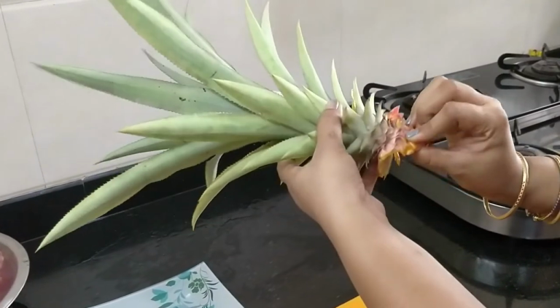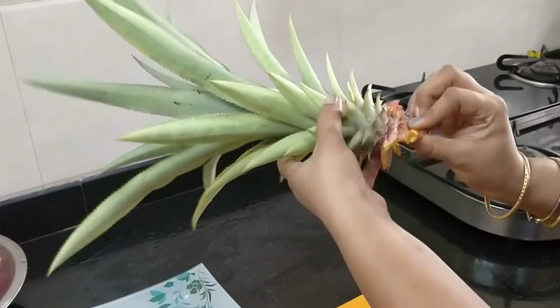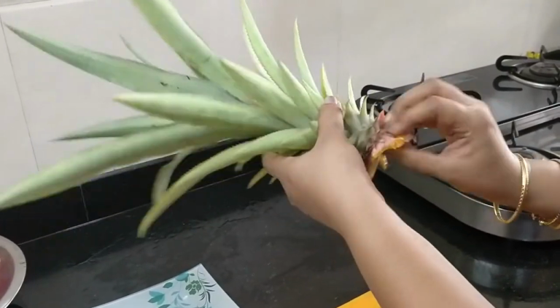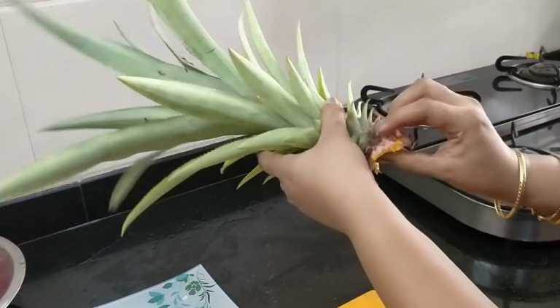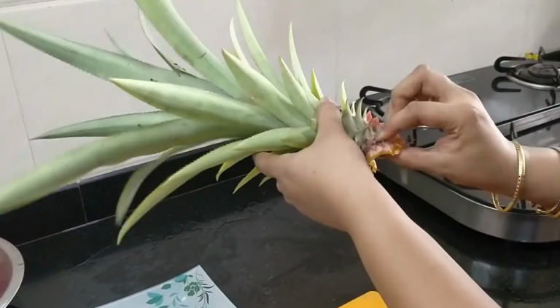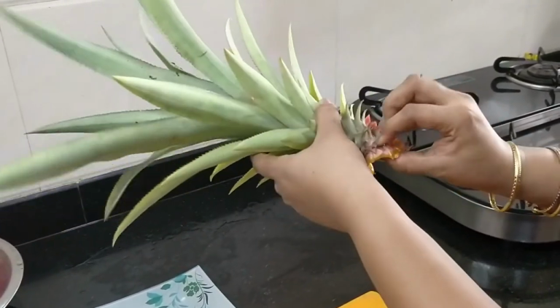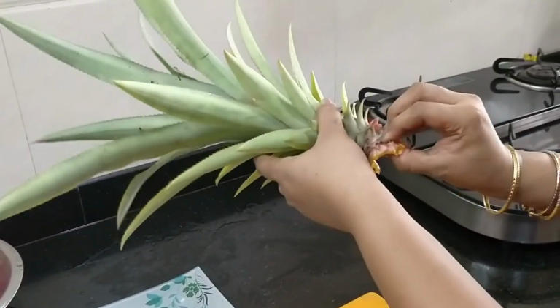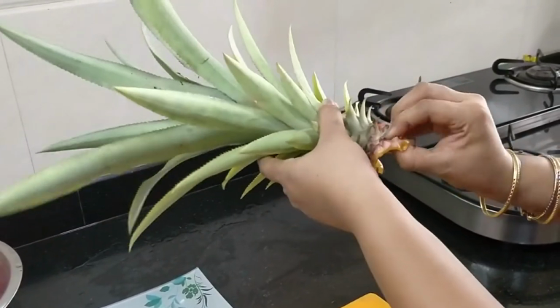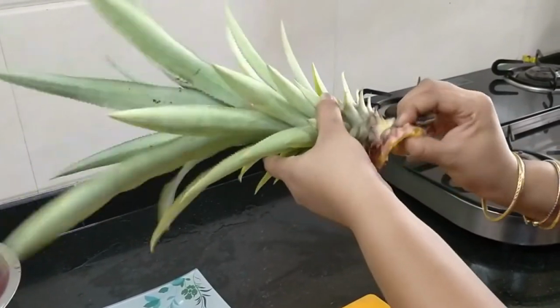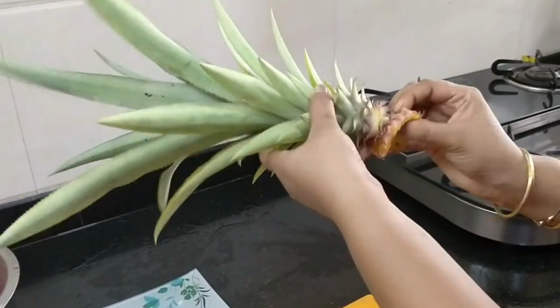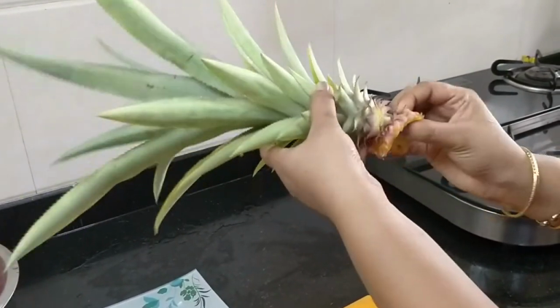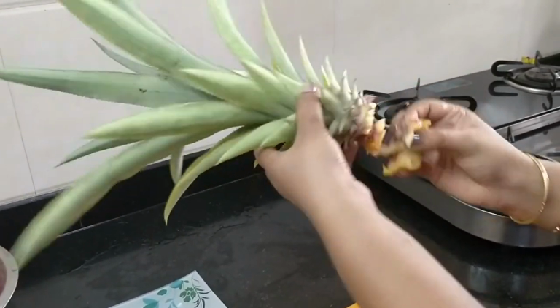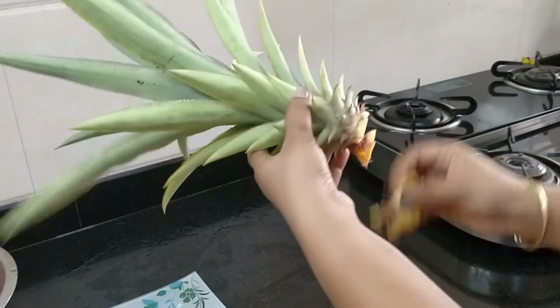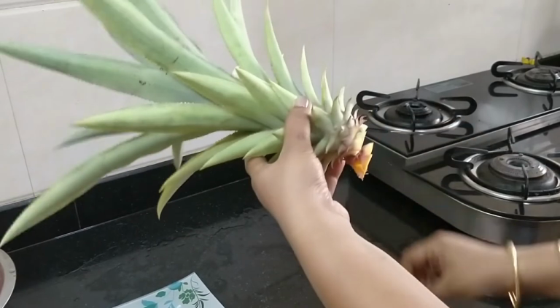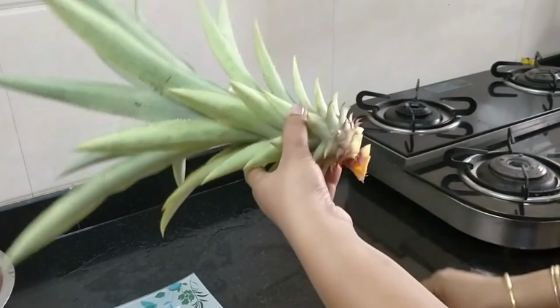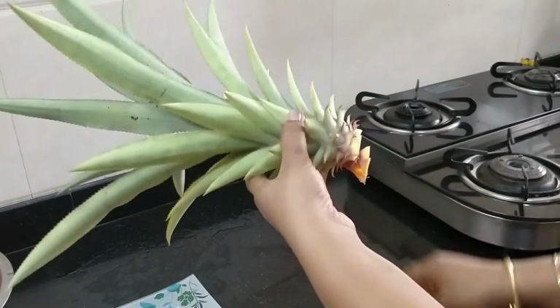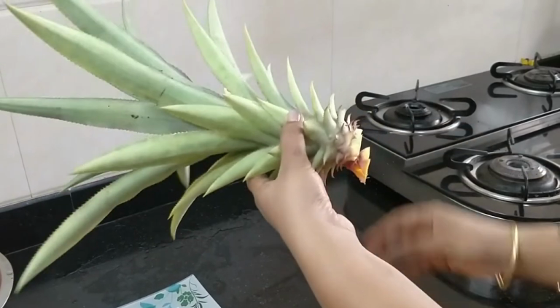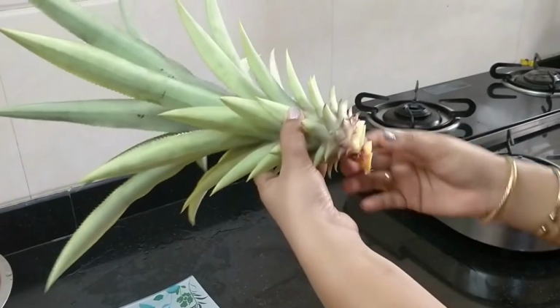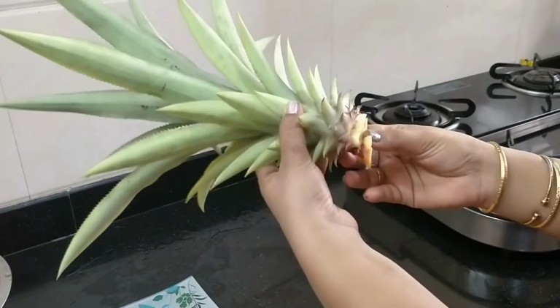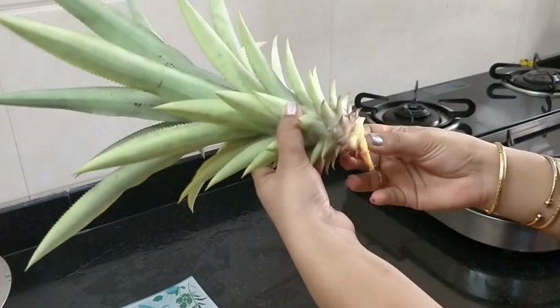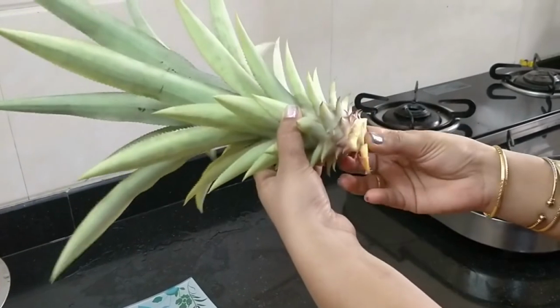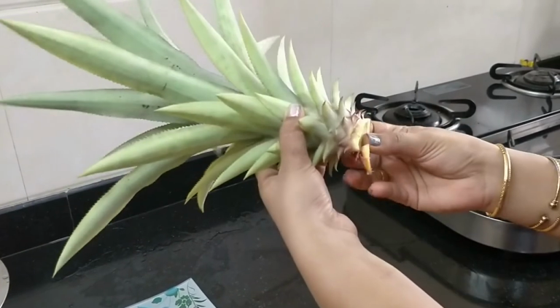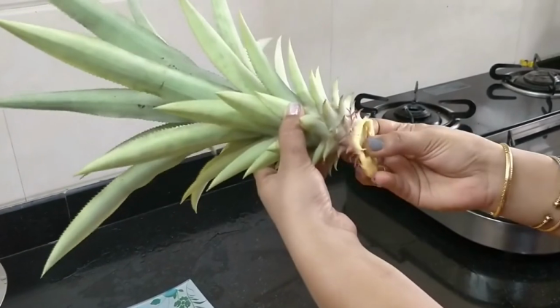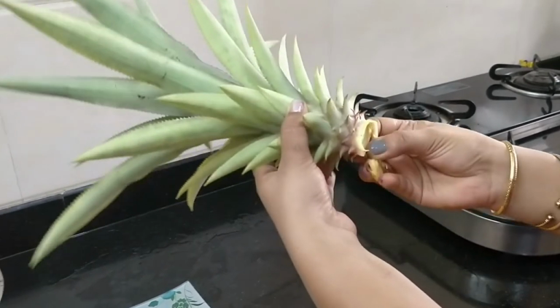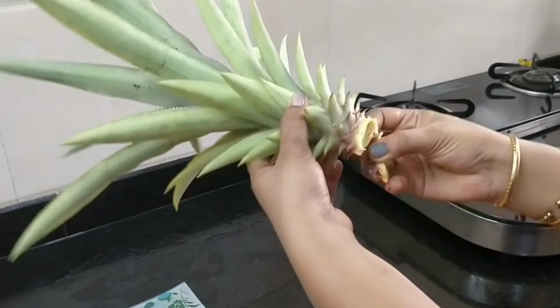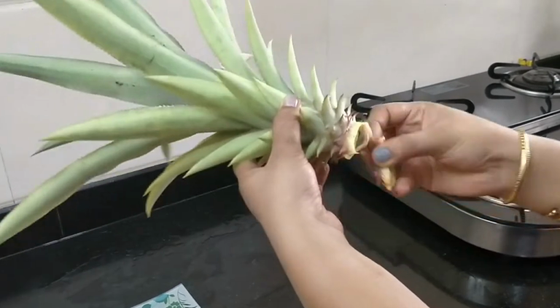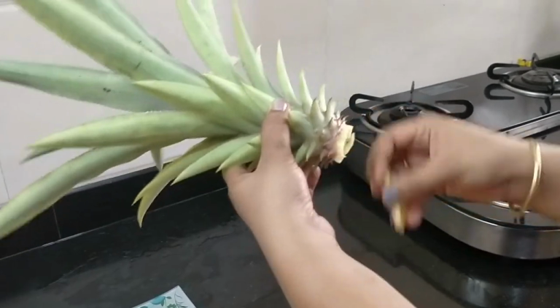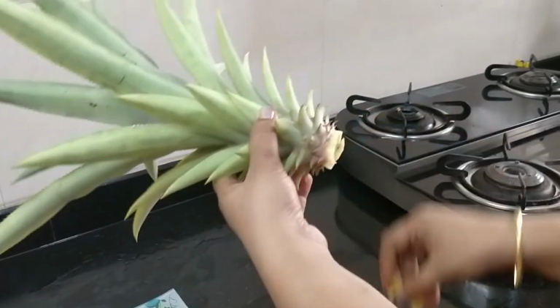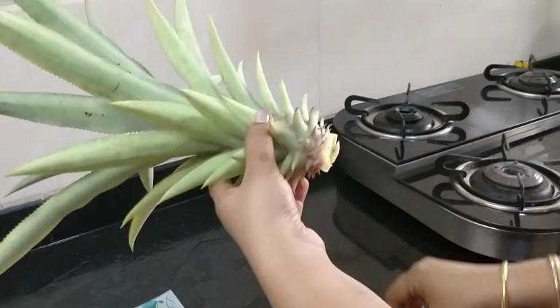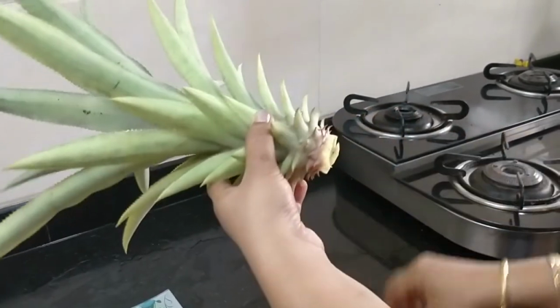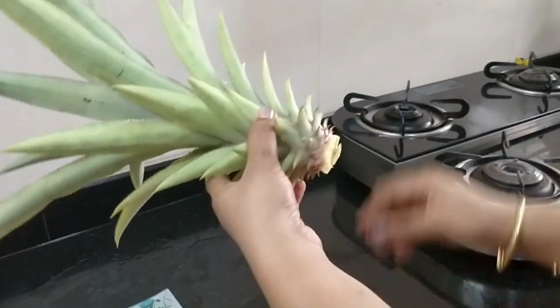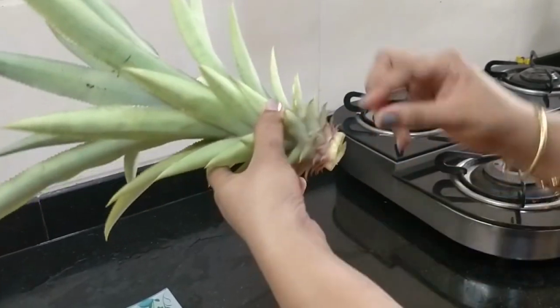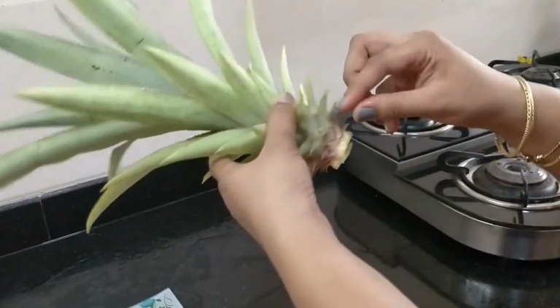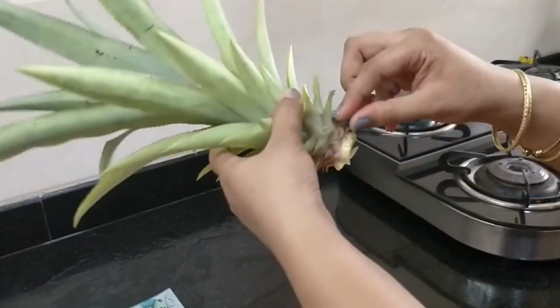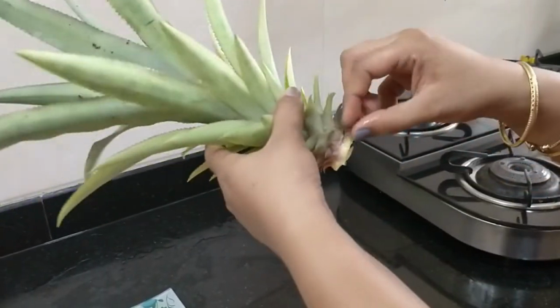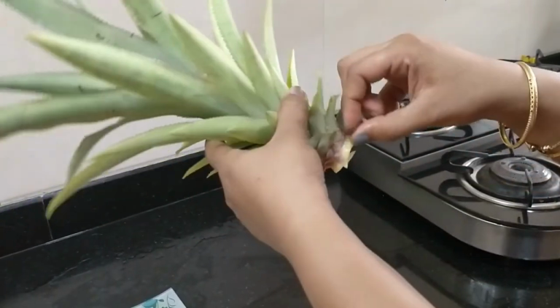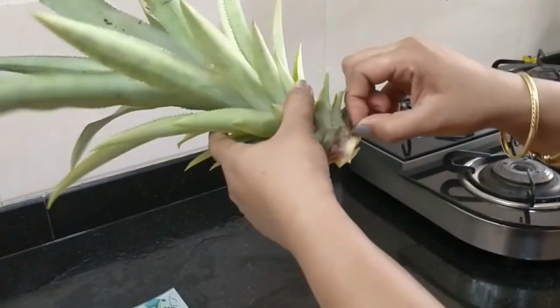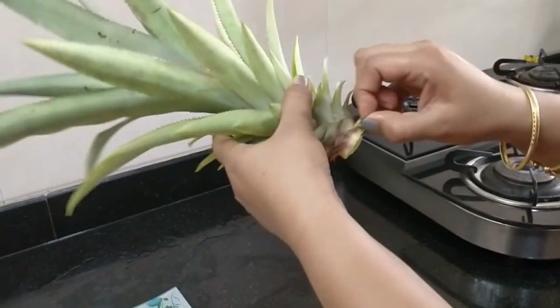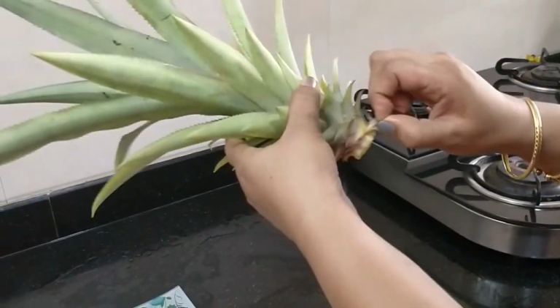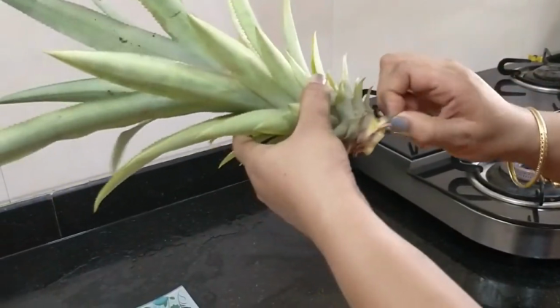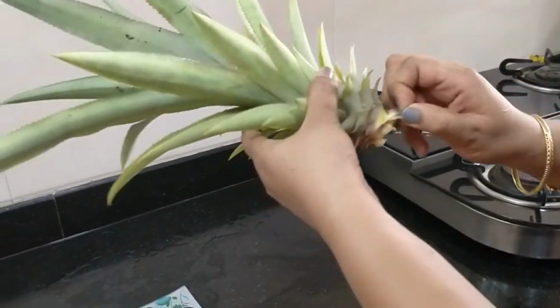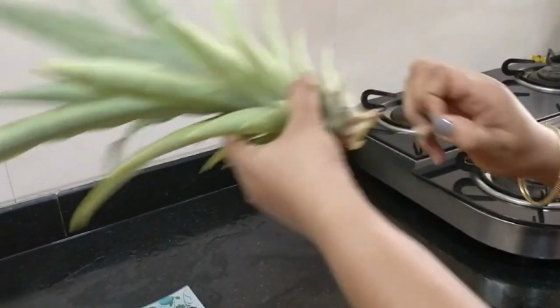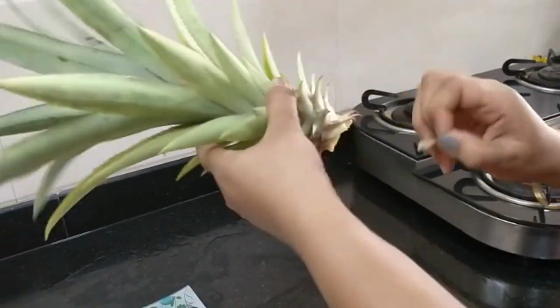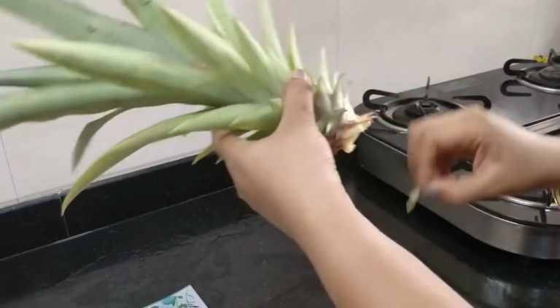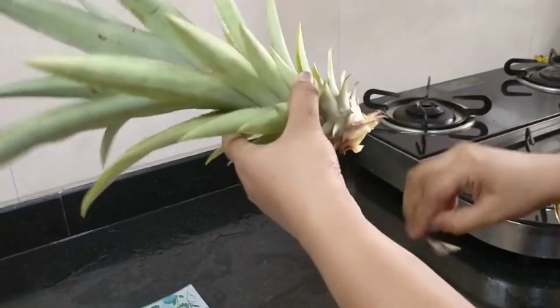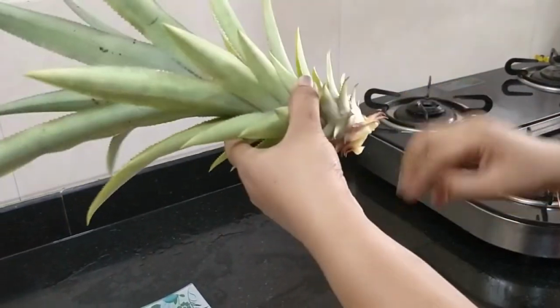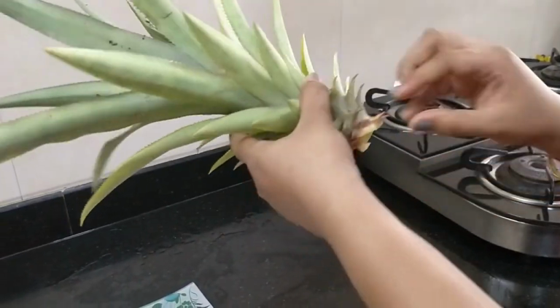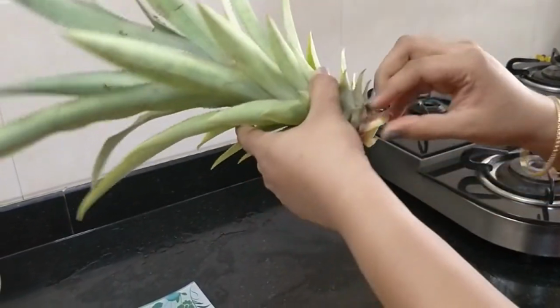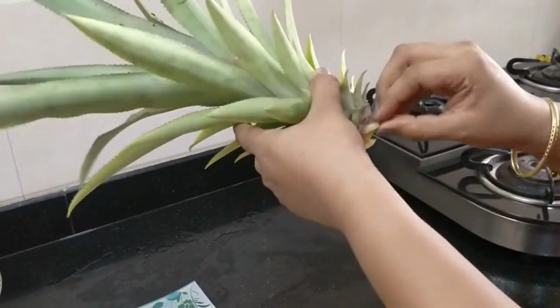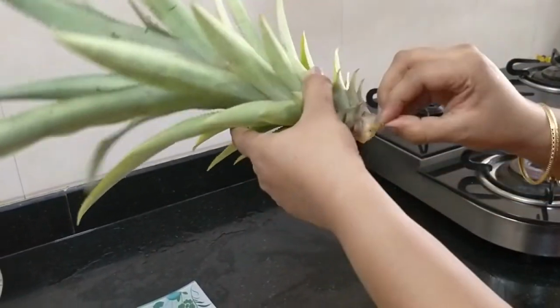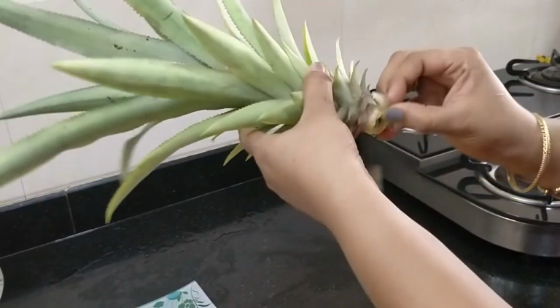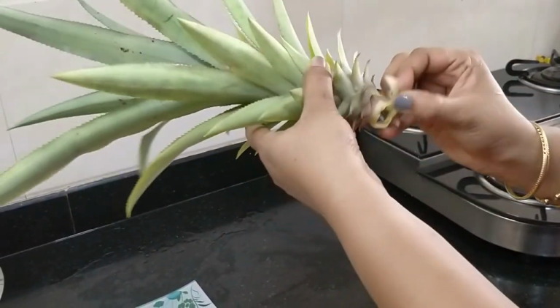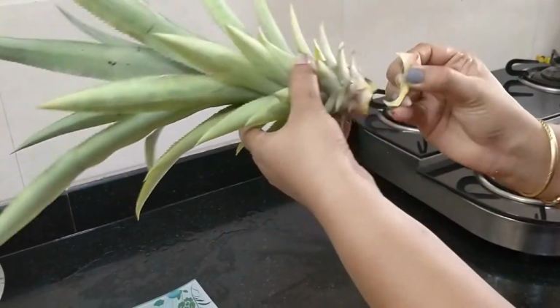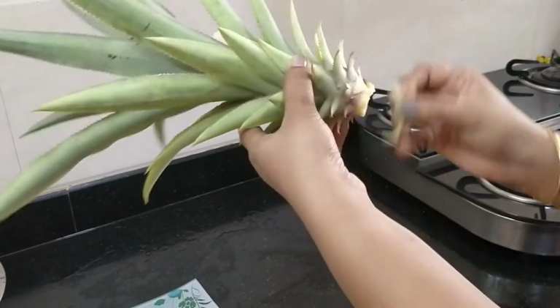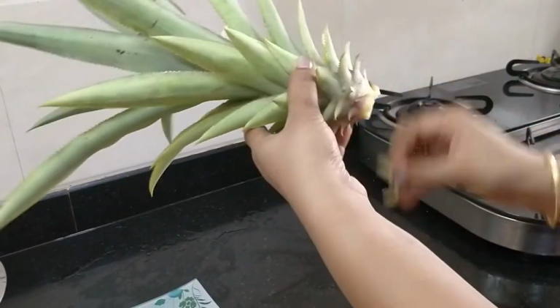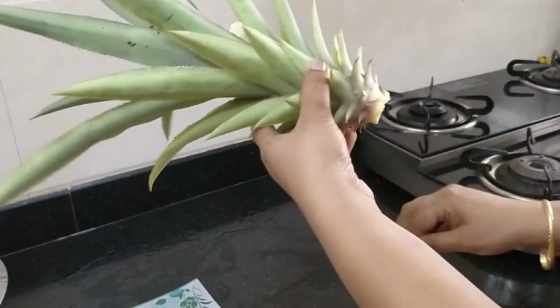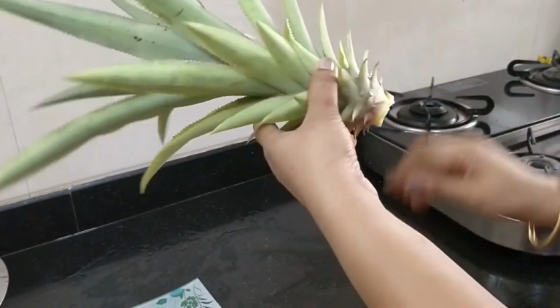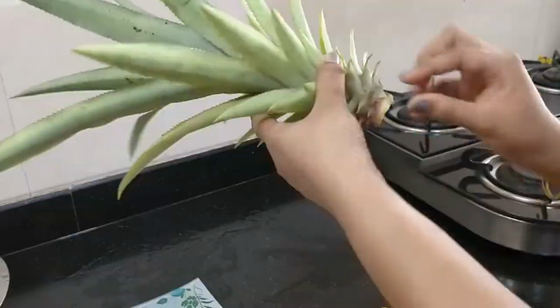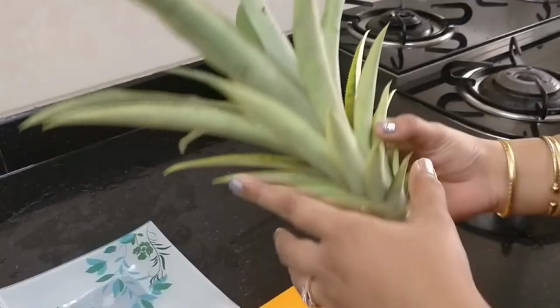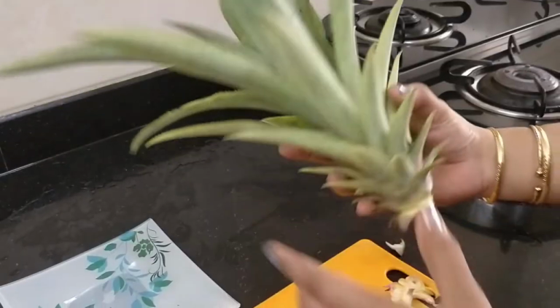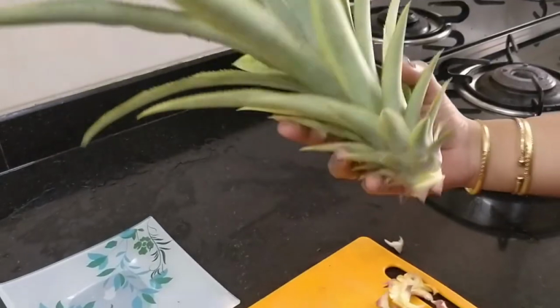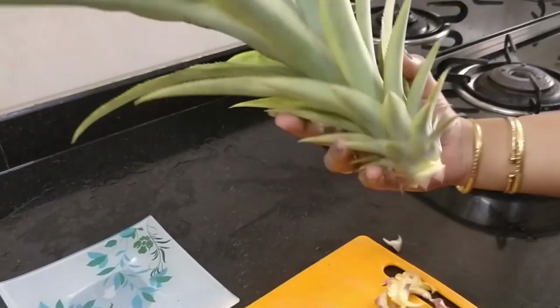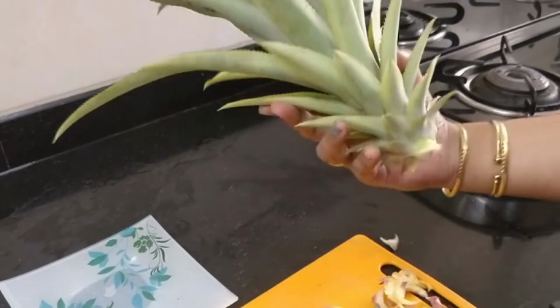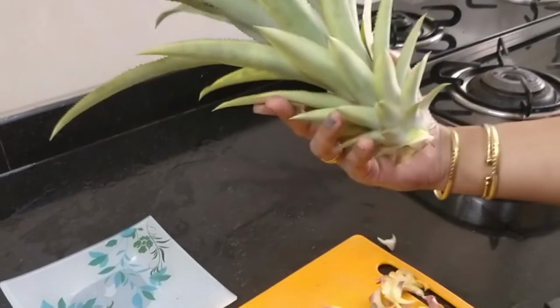Now, I won't be throwing this crown away. Instead, I'll just keep this stock in water and then plant it once it gets enough roots.